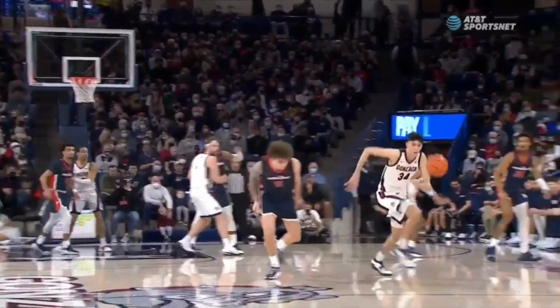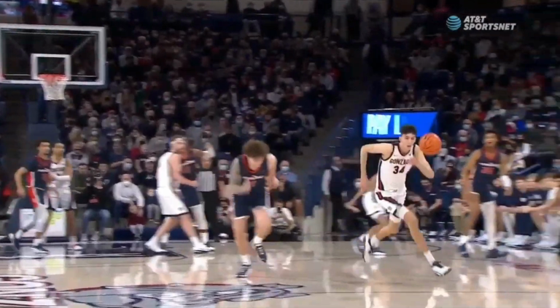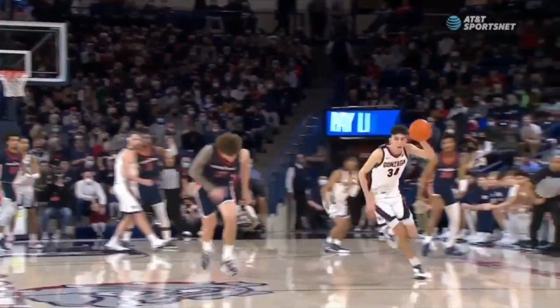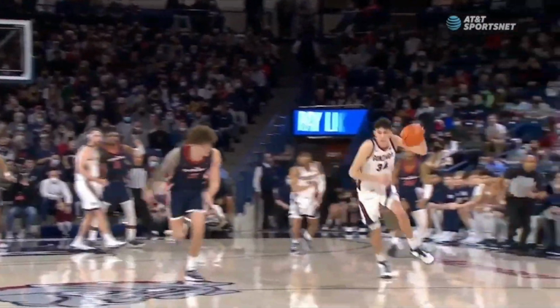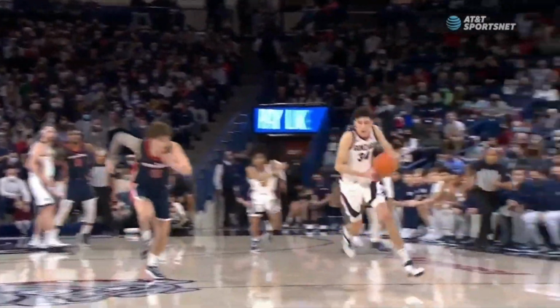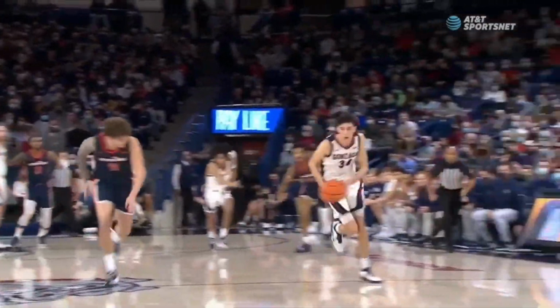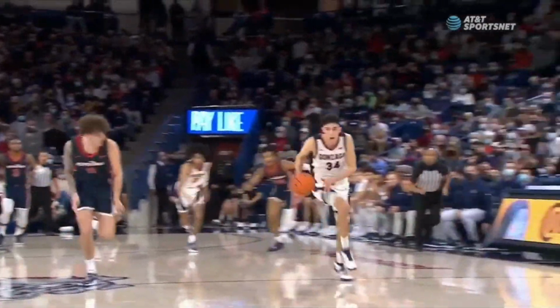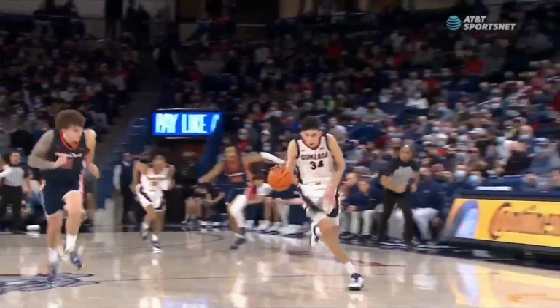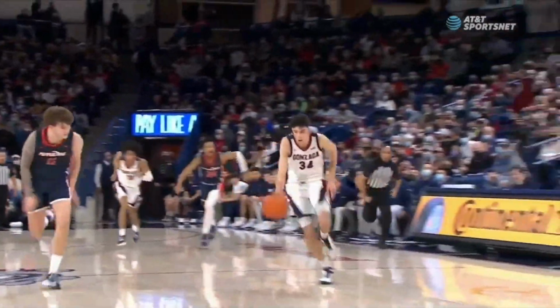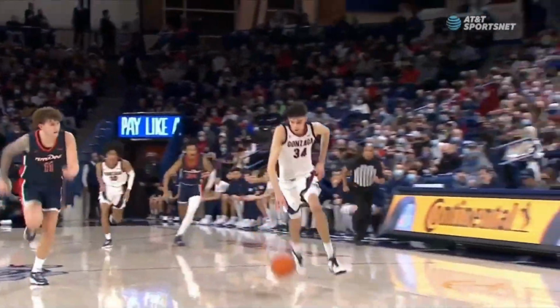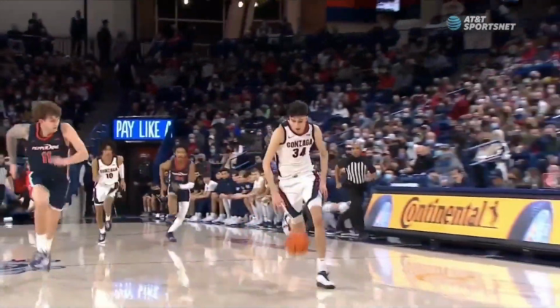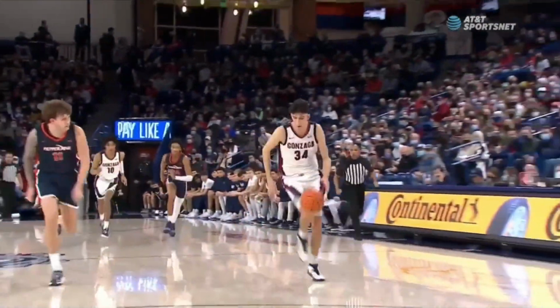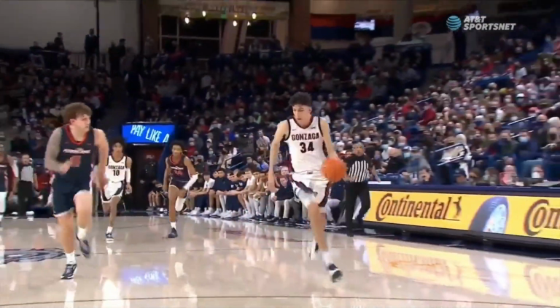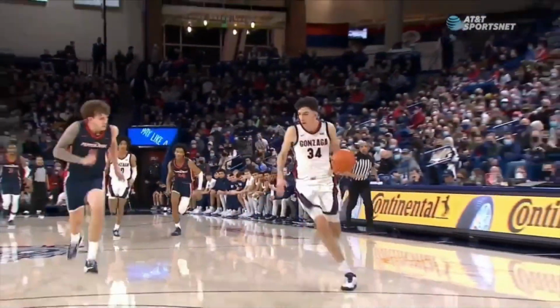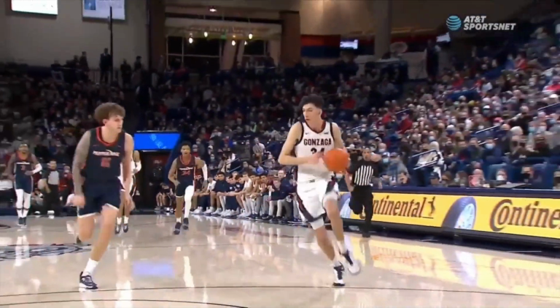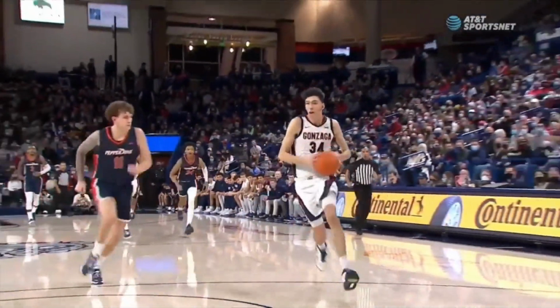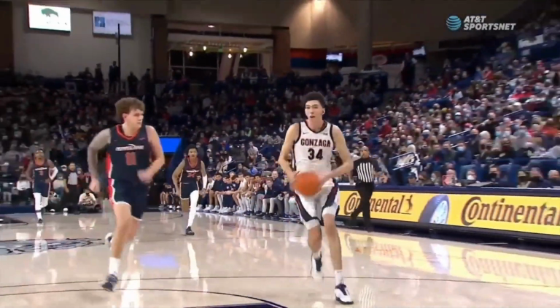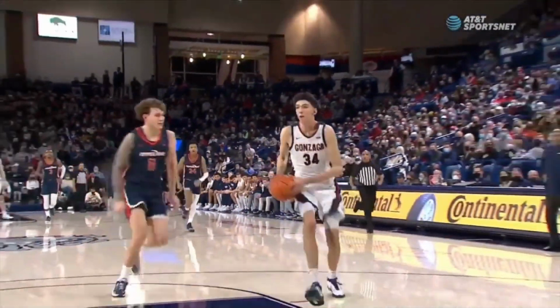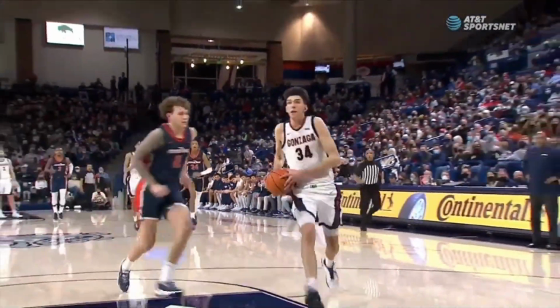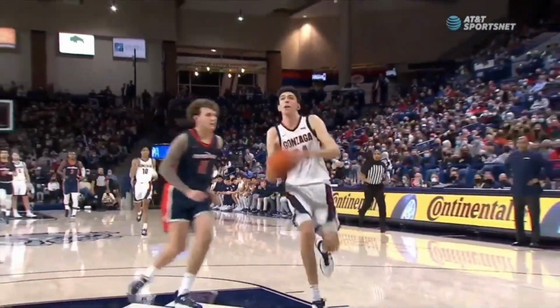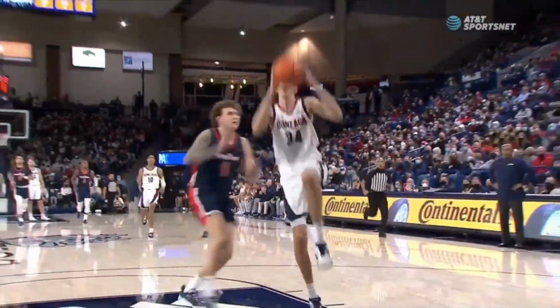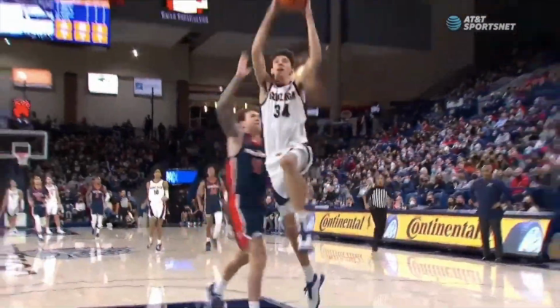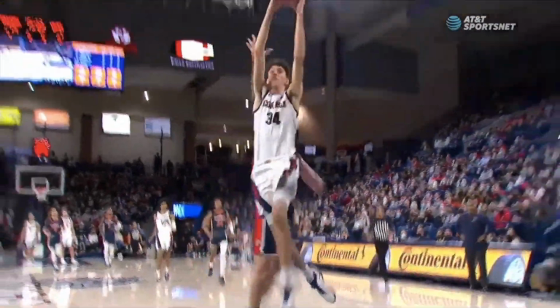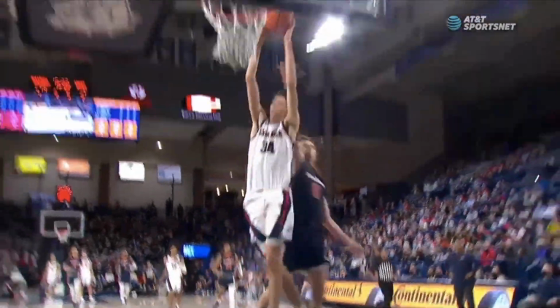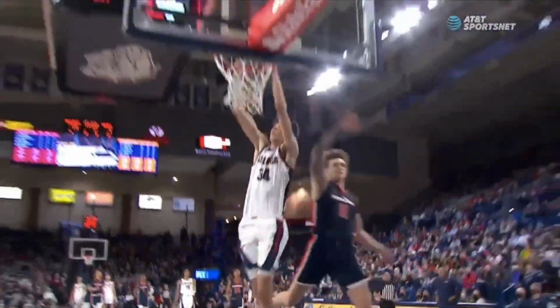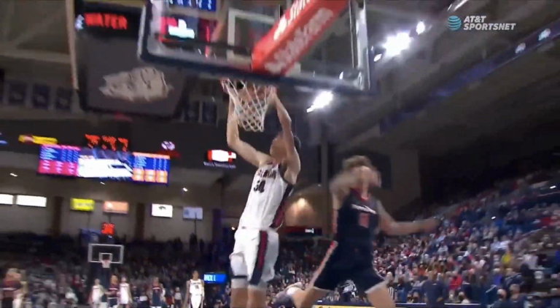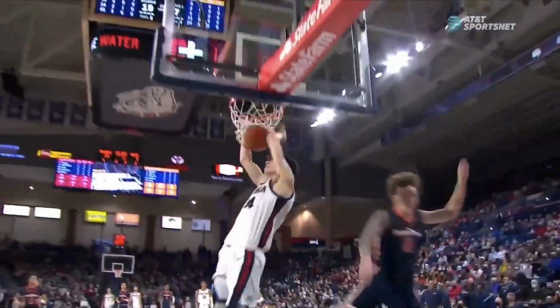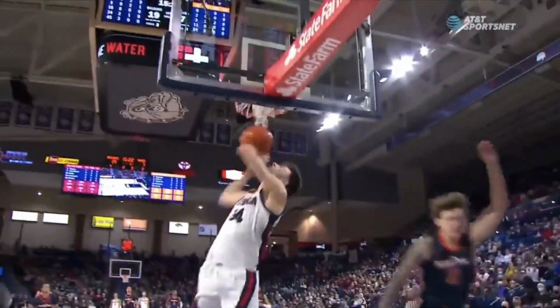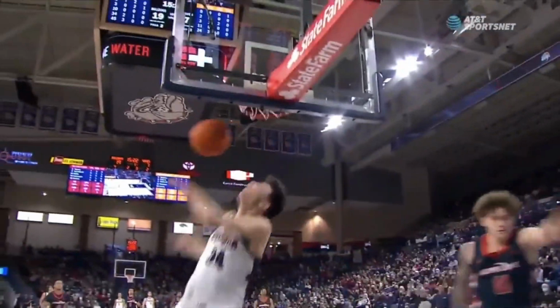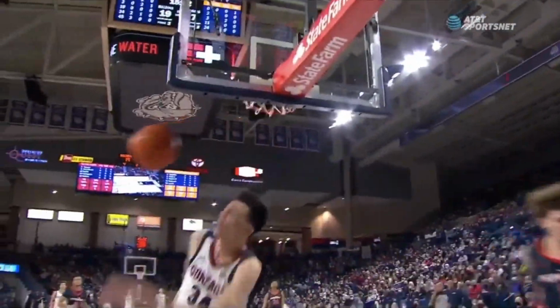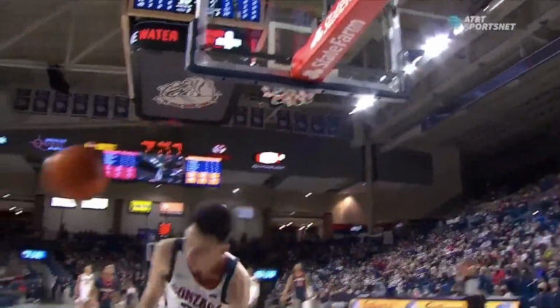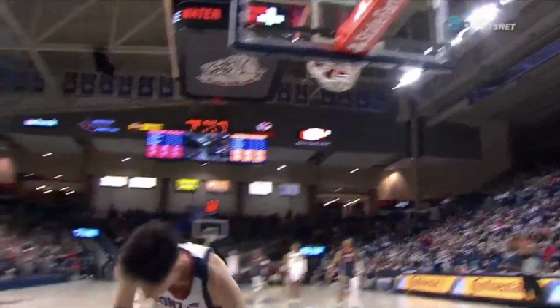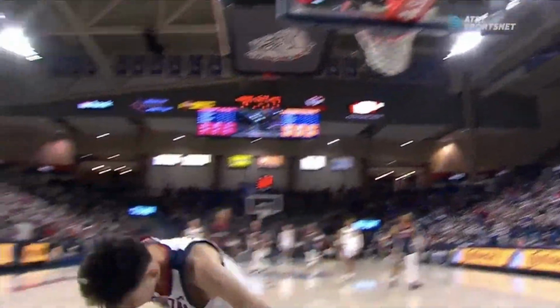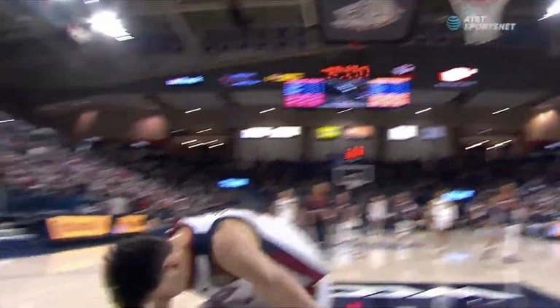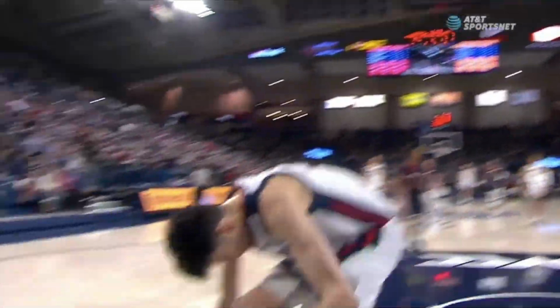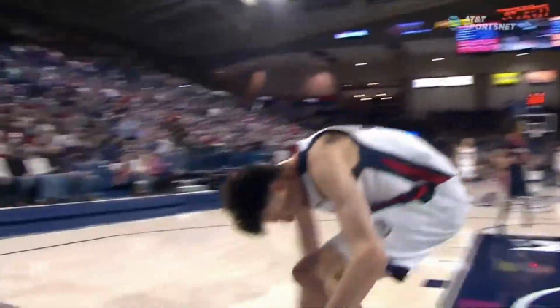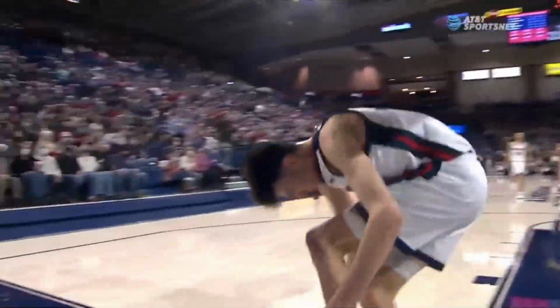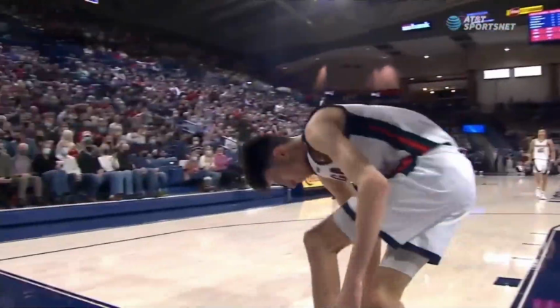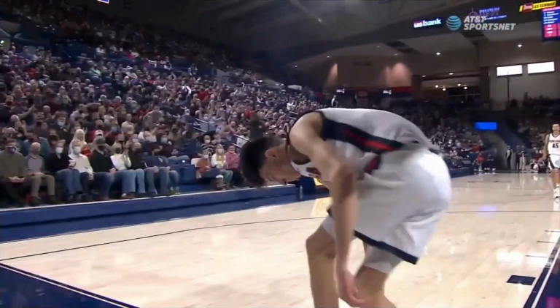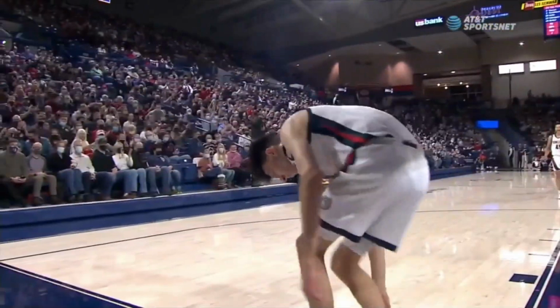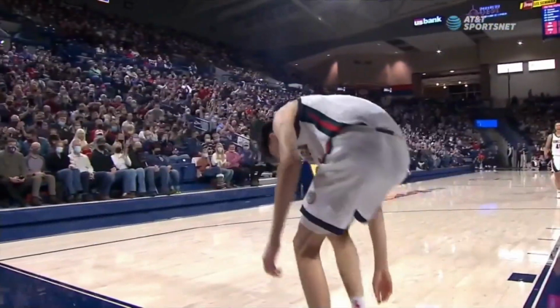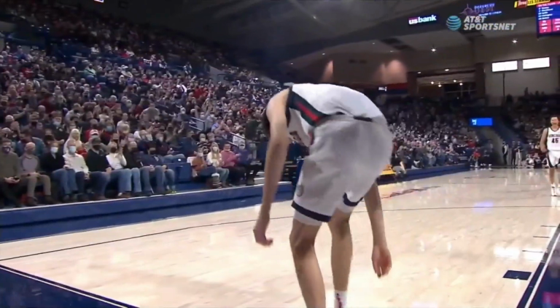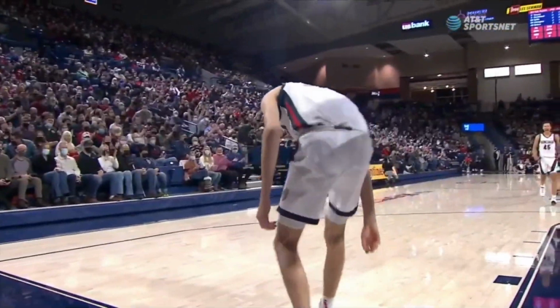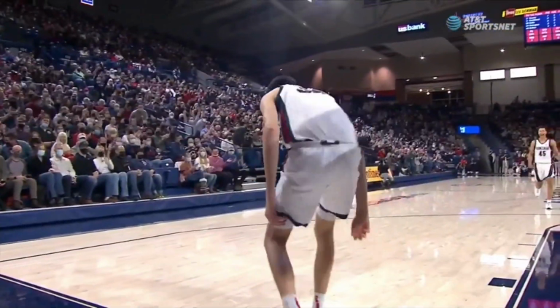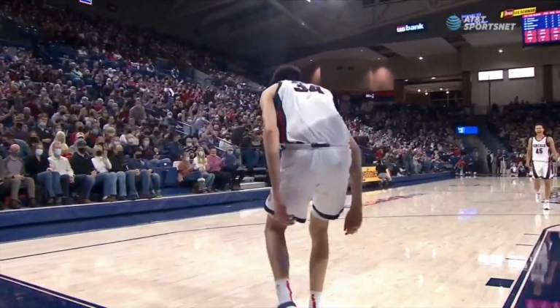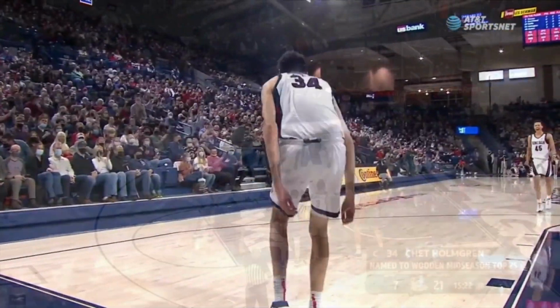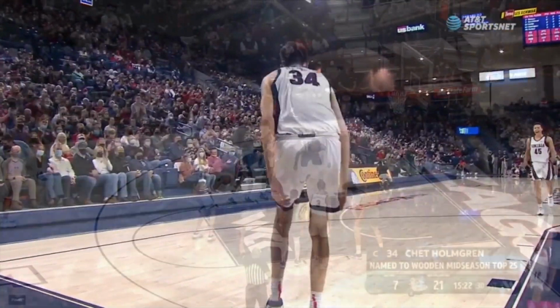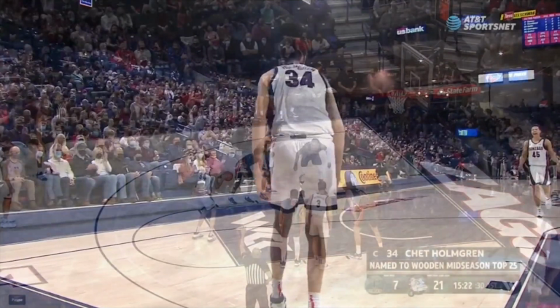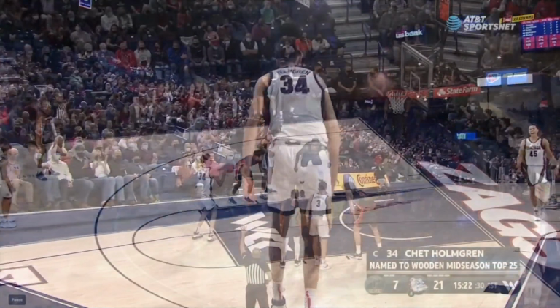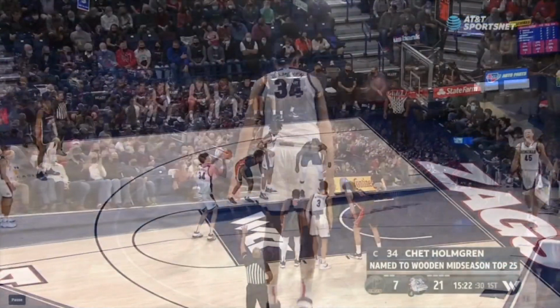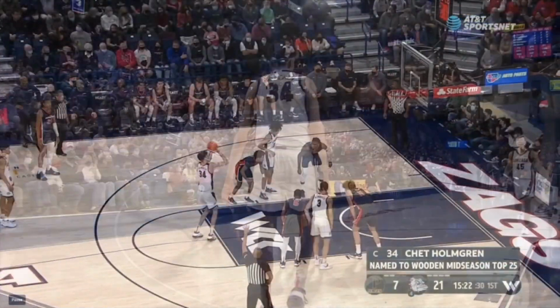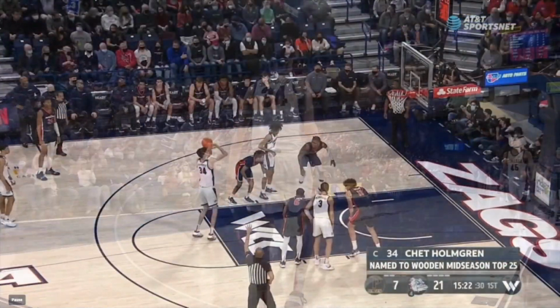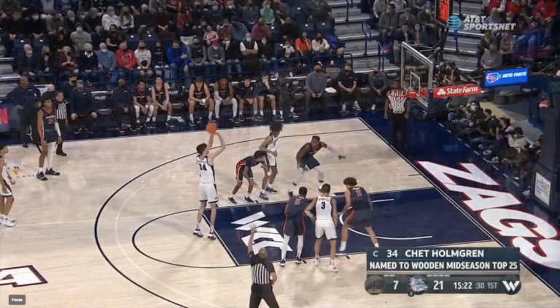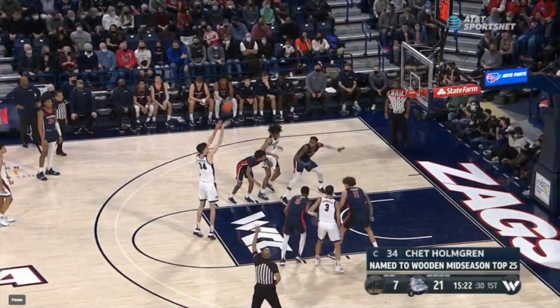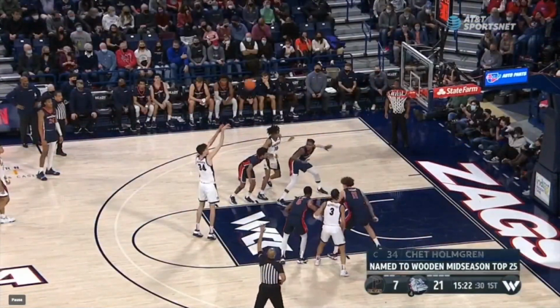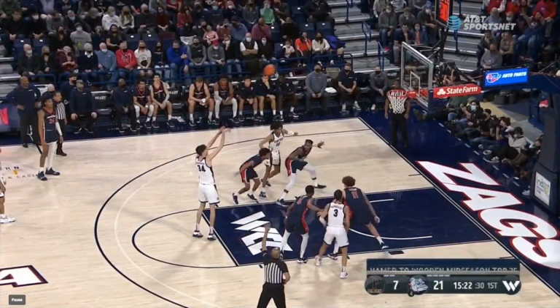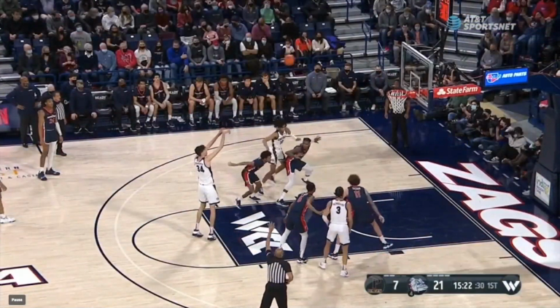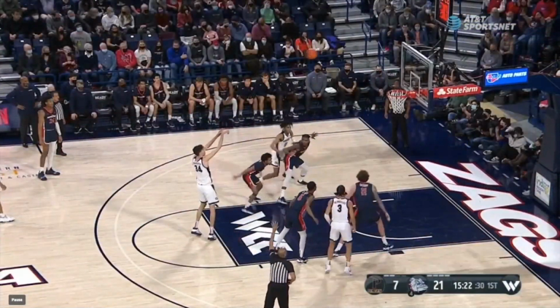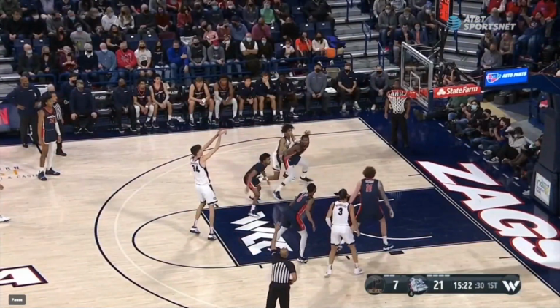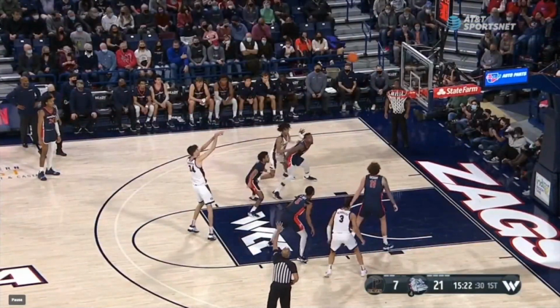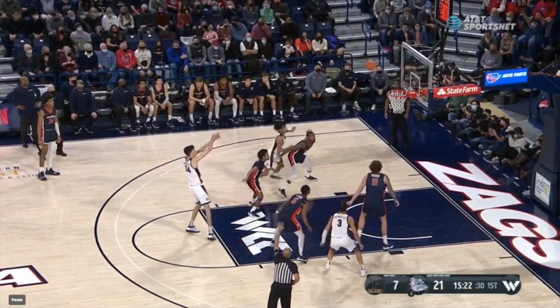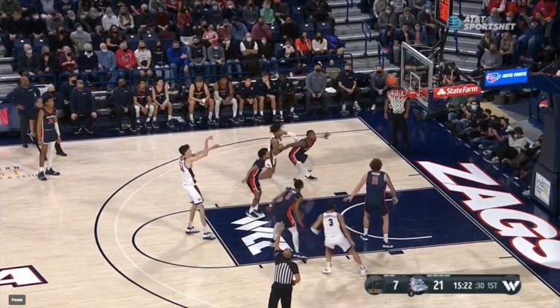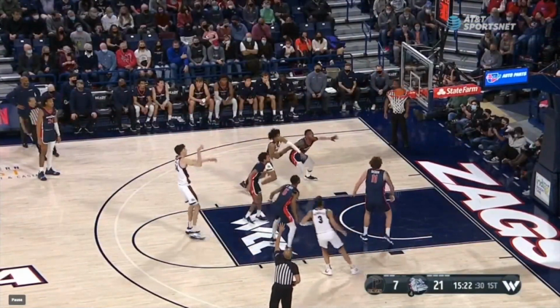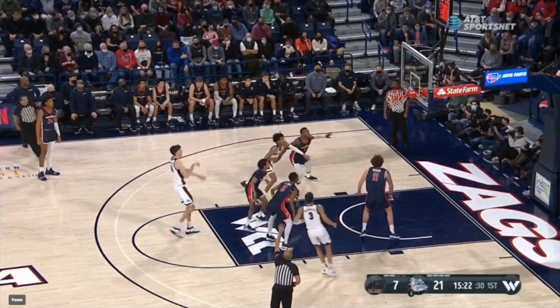And you just see what he can do in the open court. Off-legged and finishes it with a two-hand dunk.